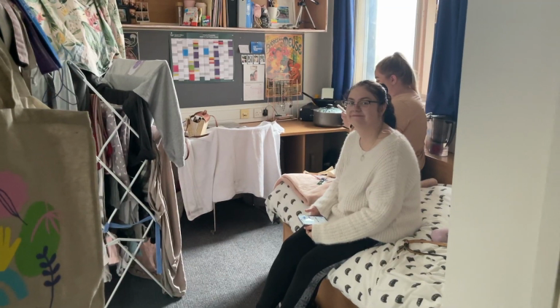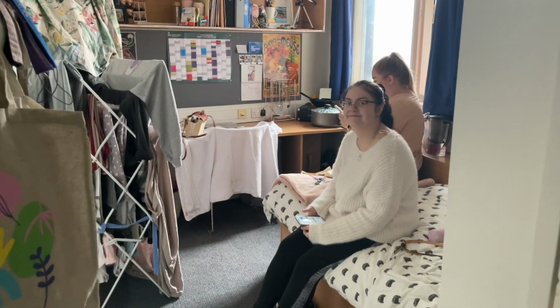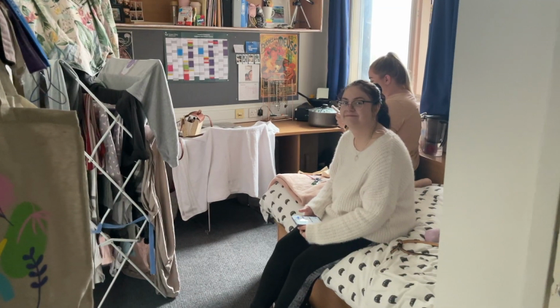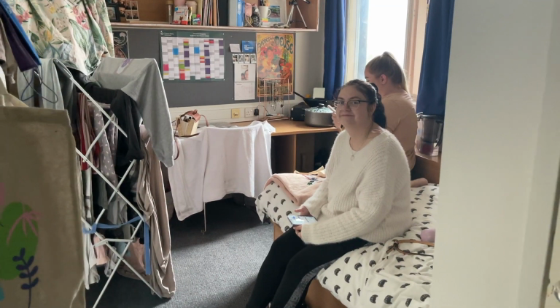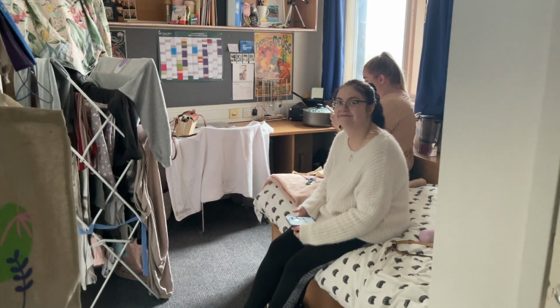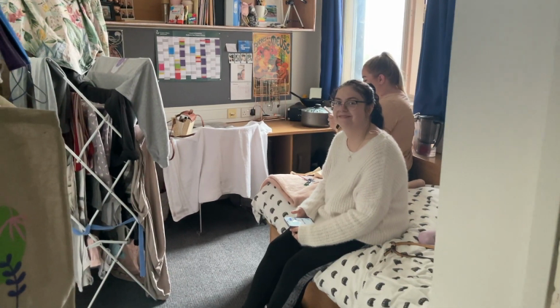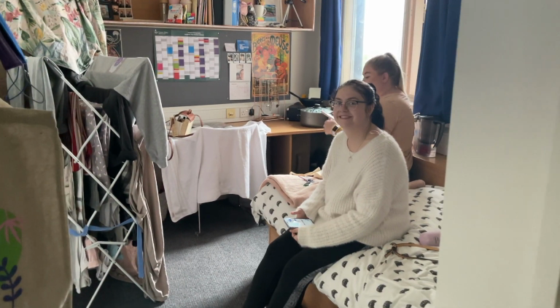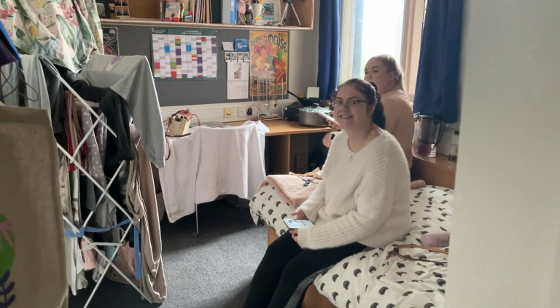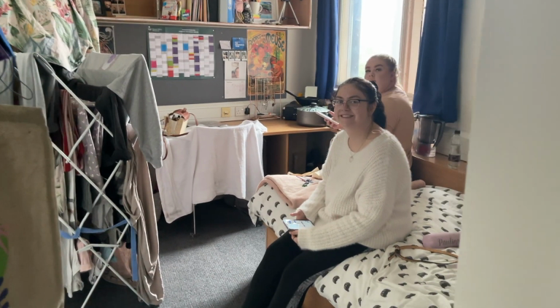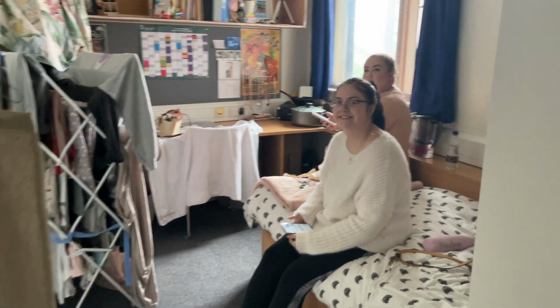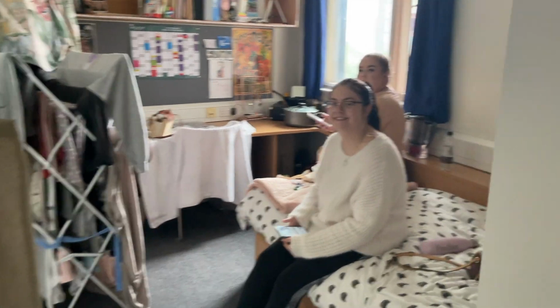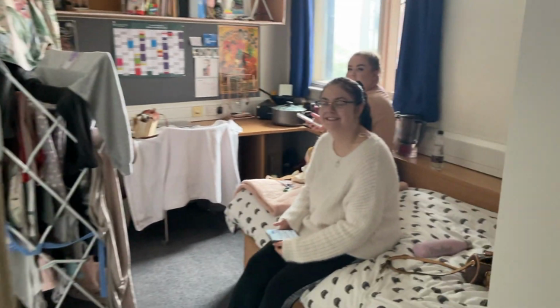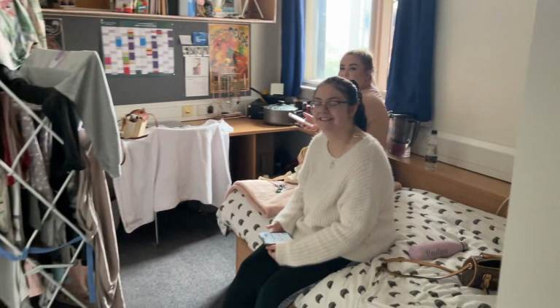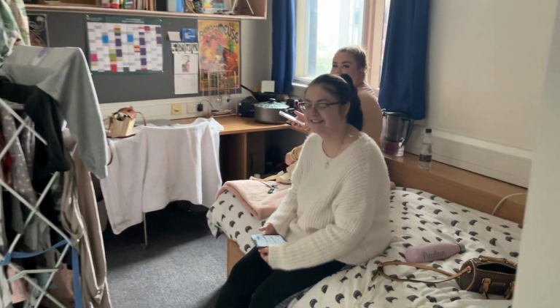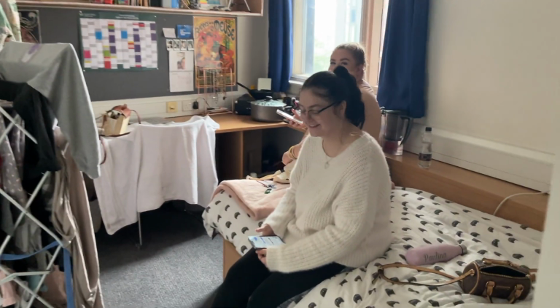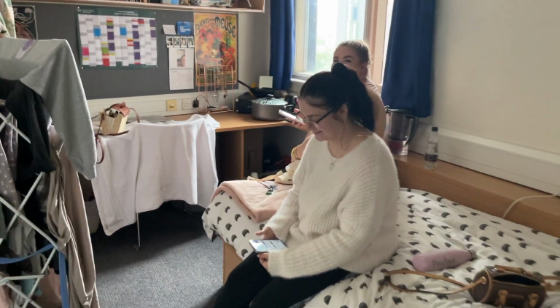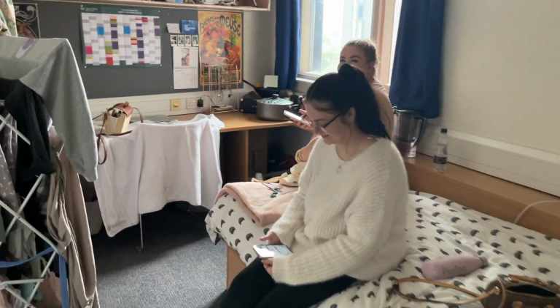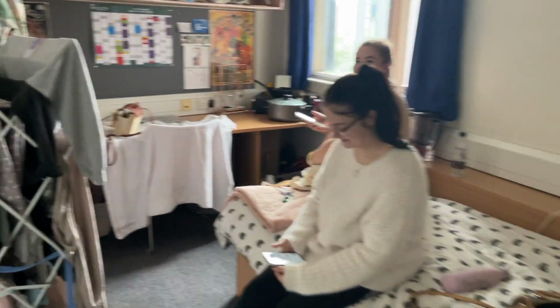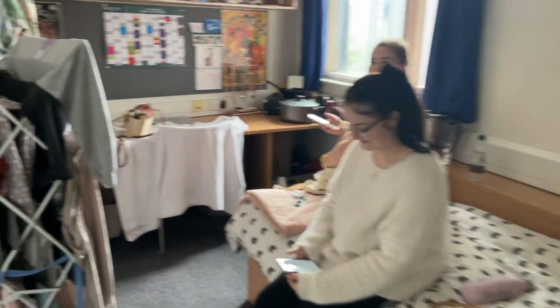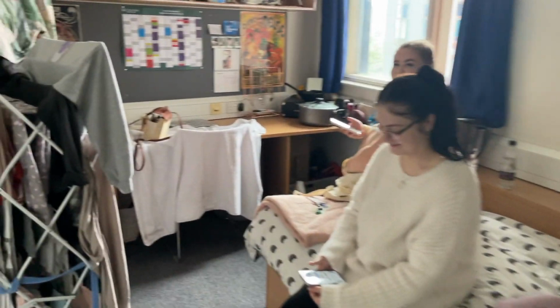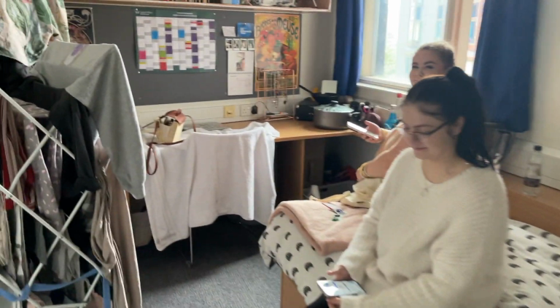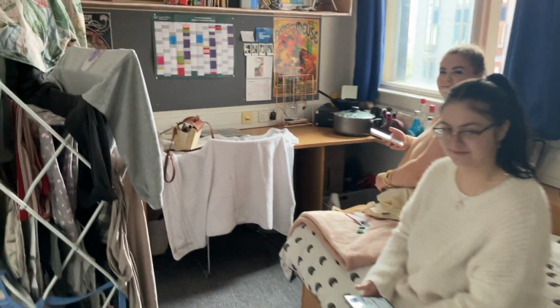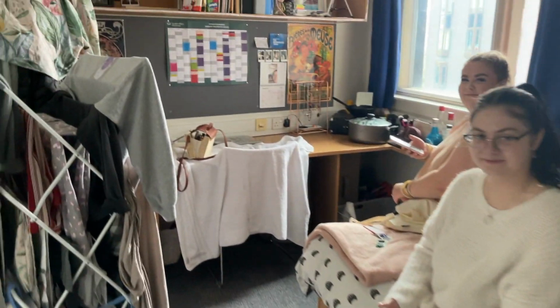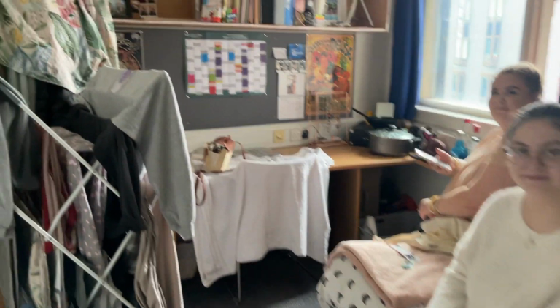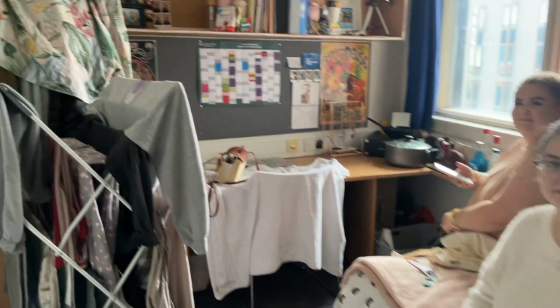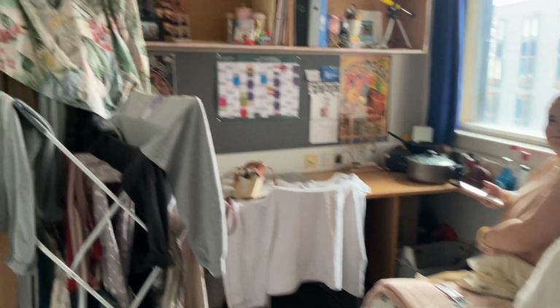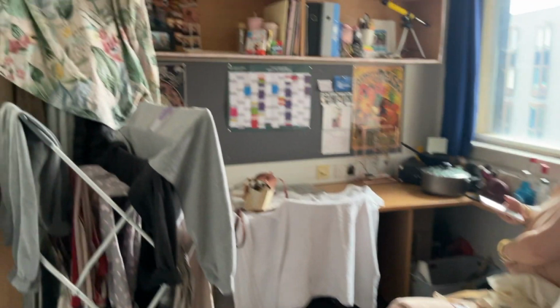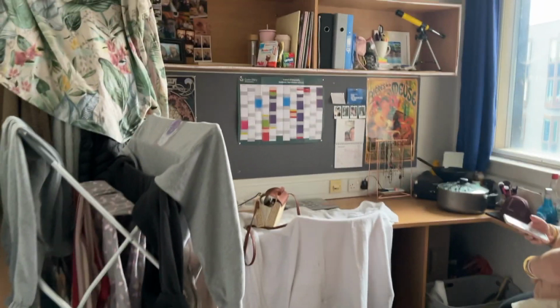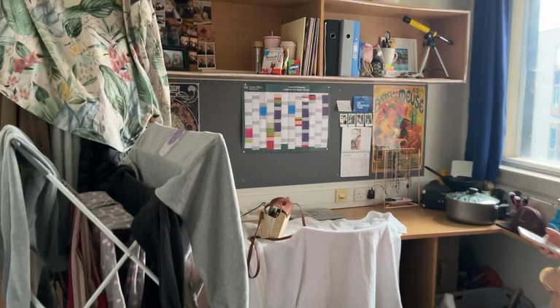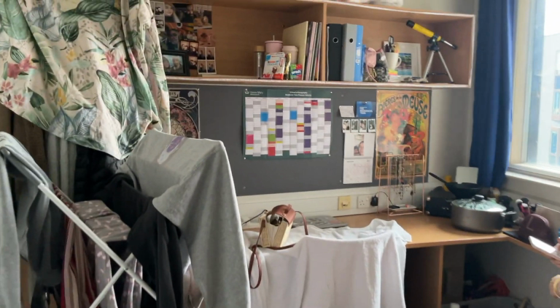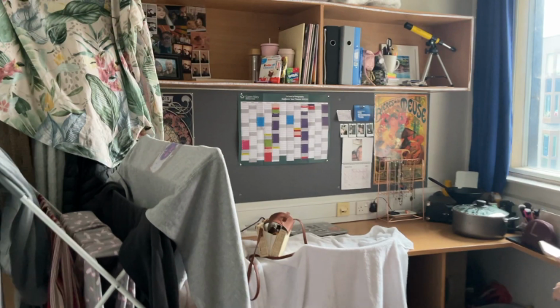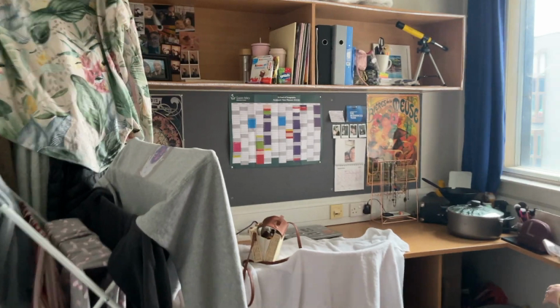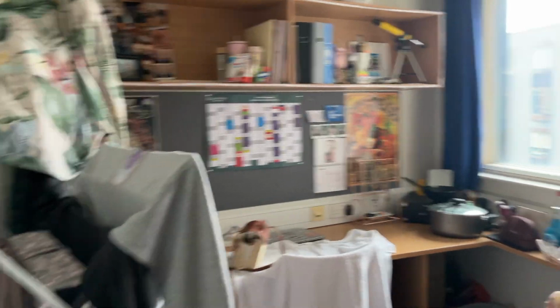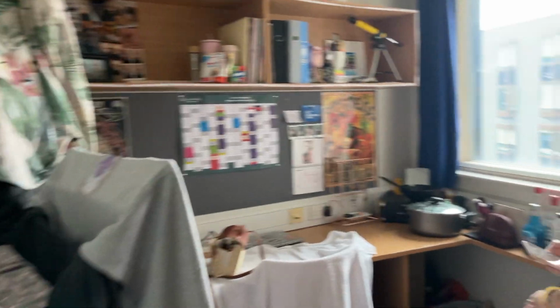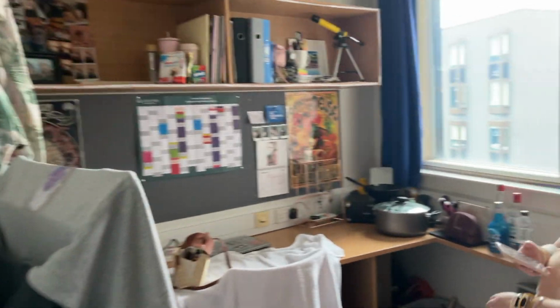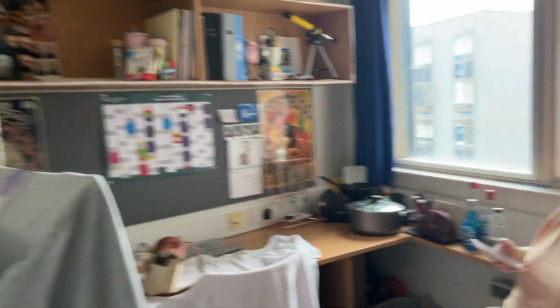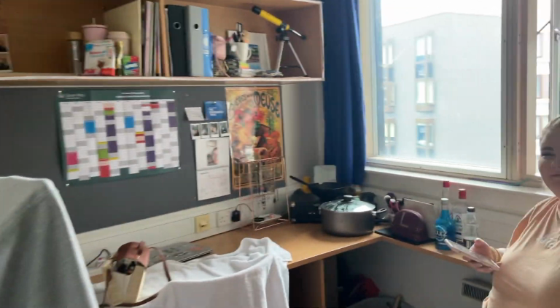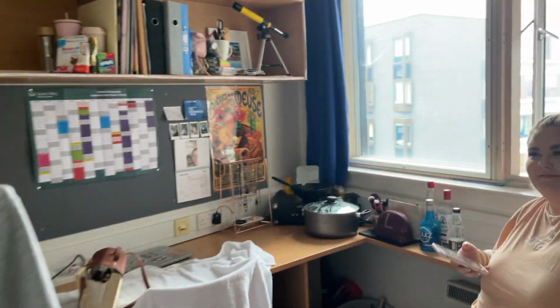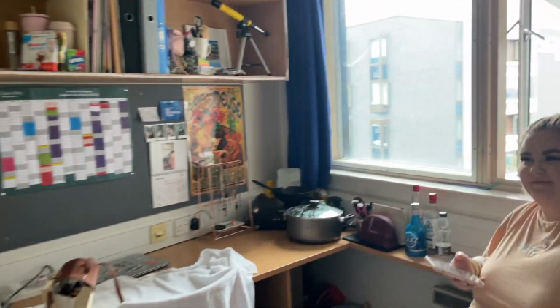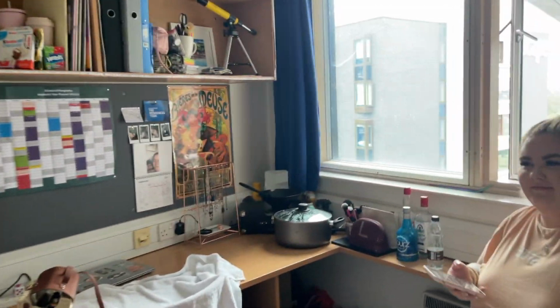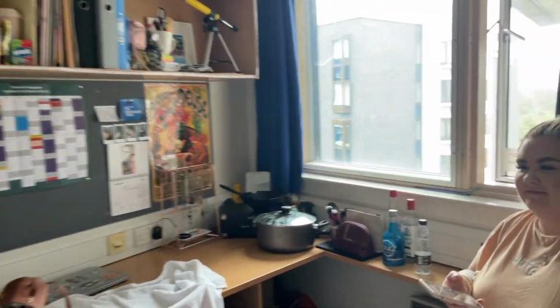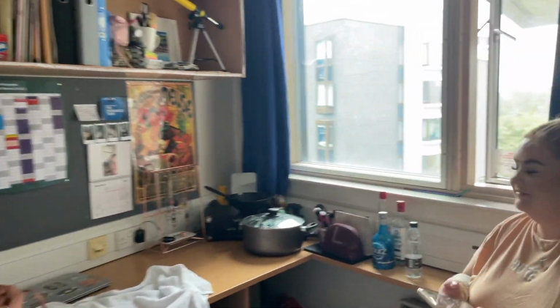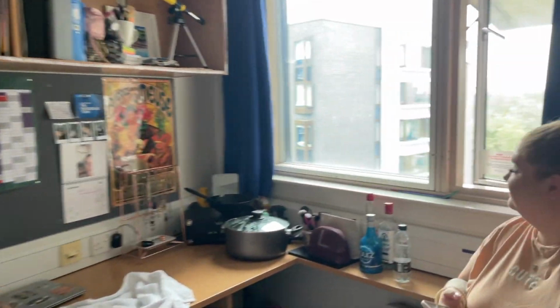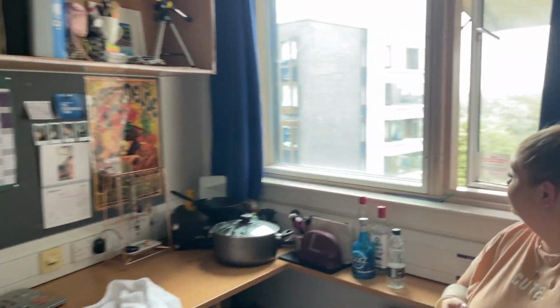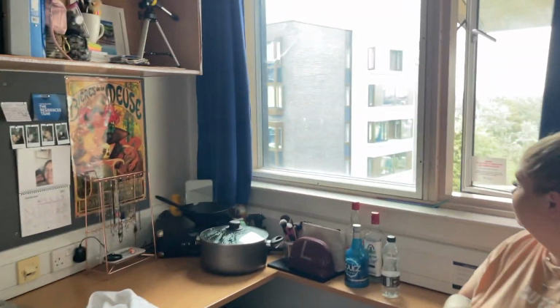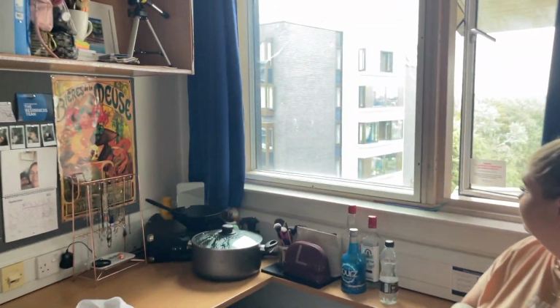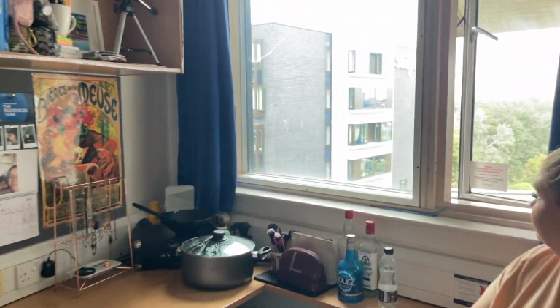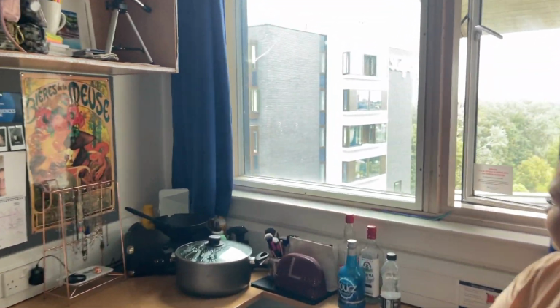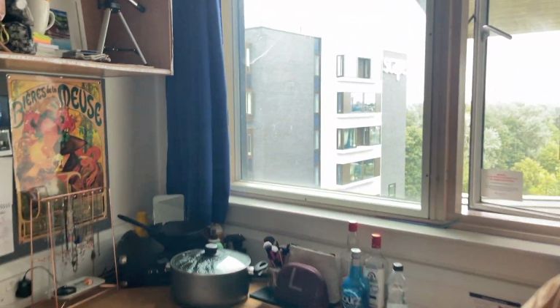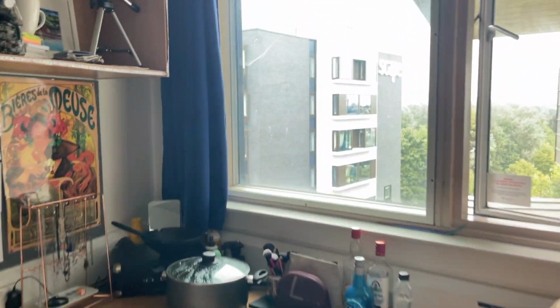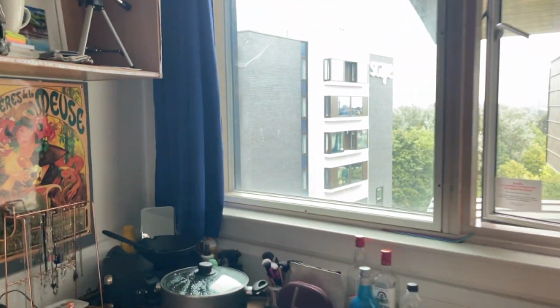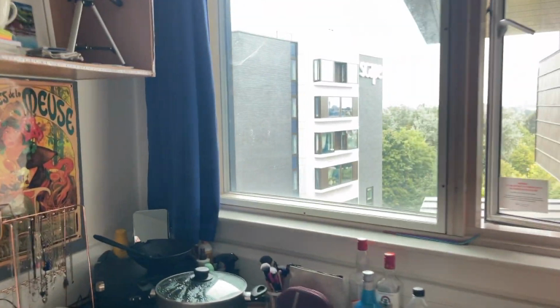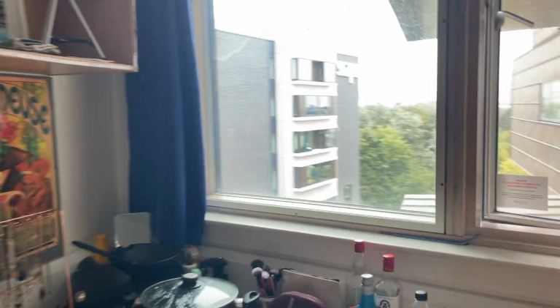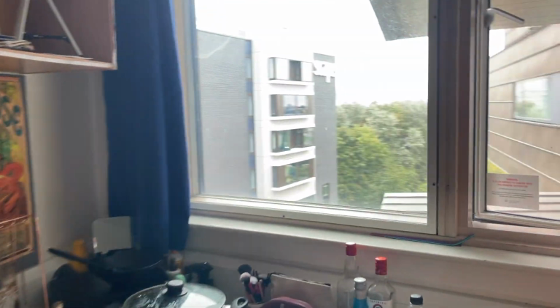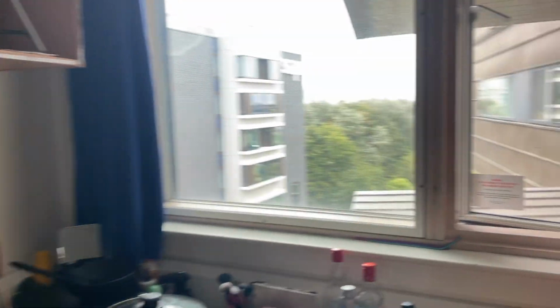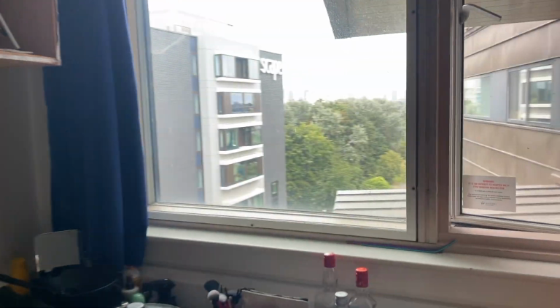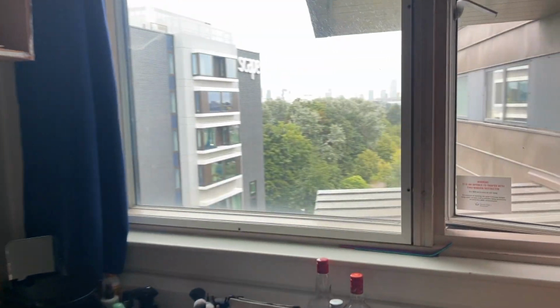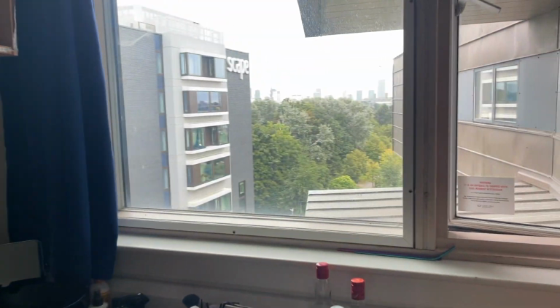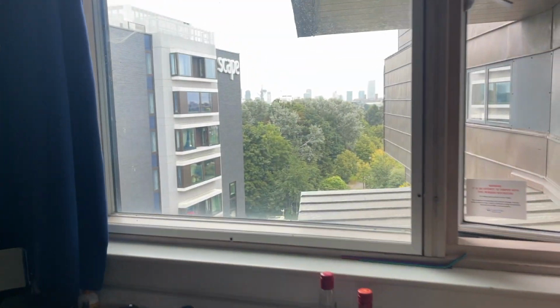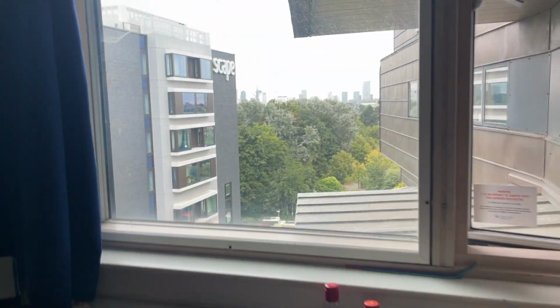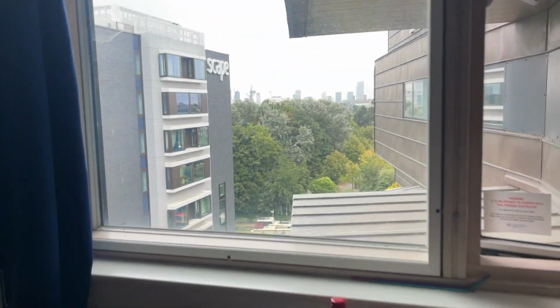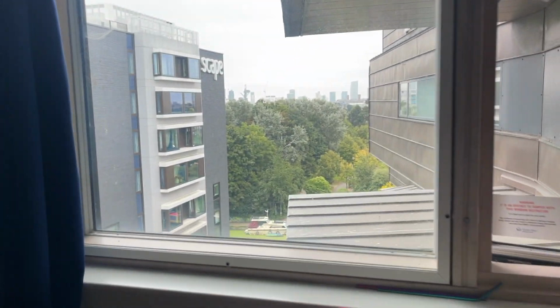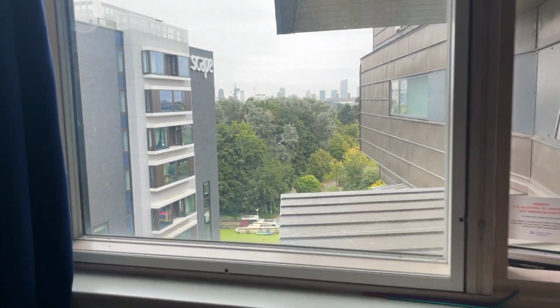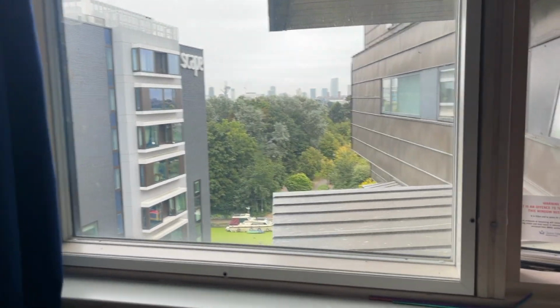So this is Olivia's room. Nice little canal view.